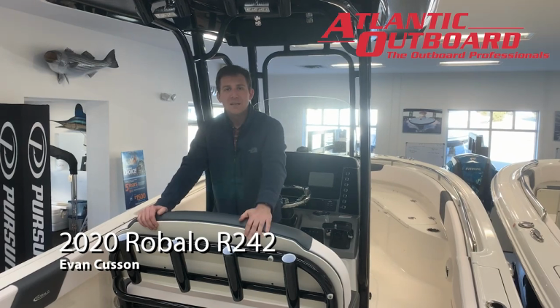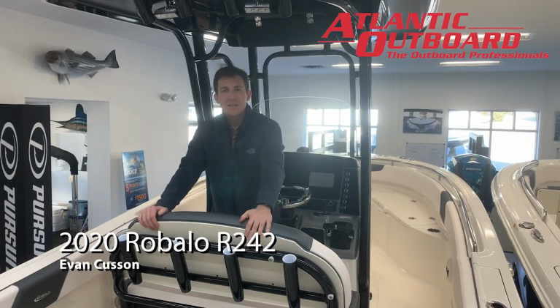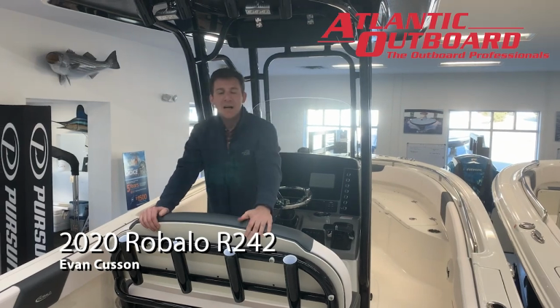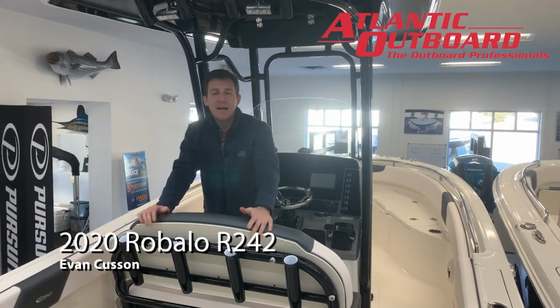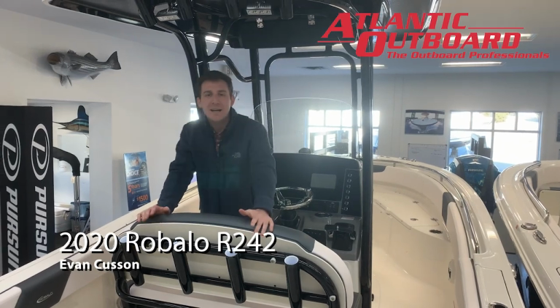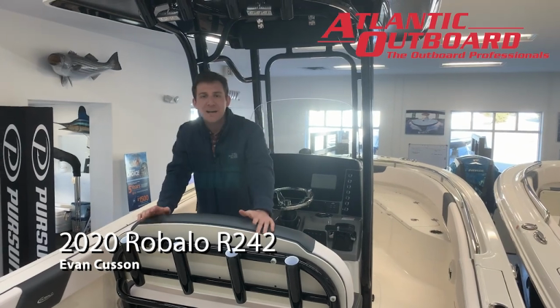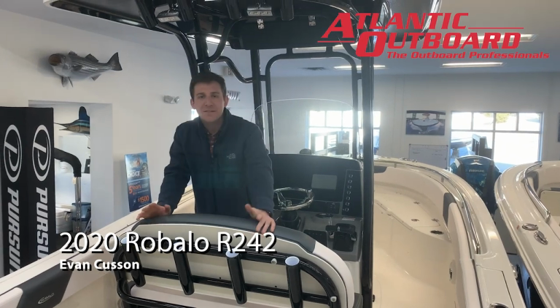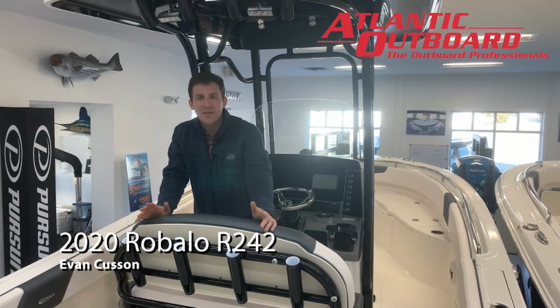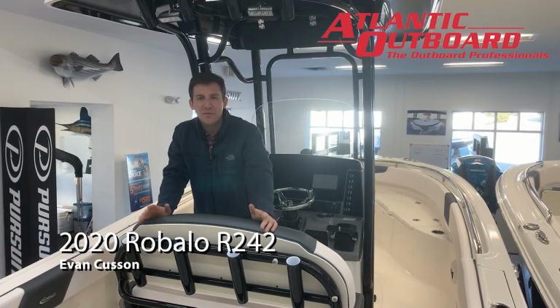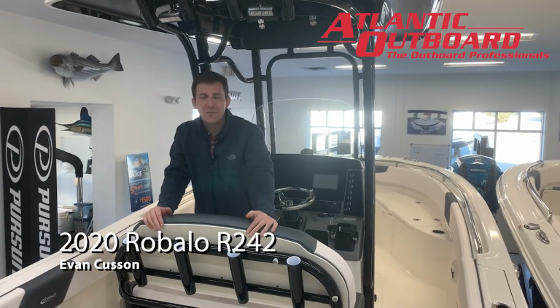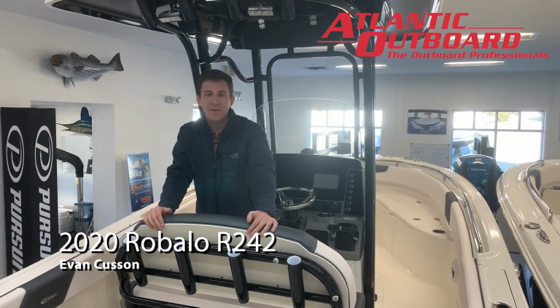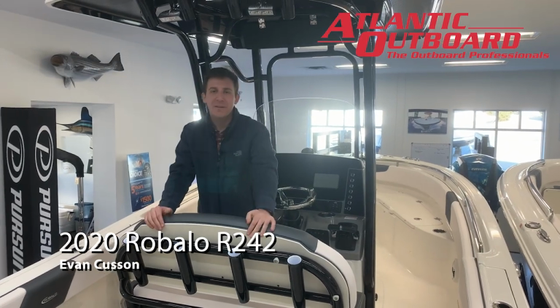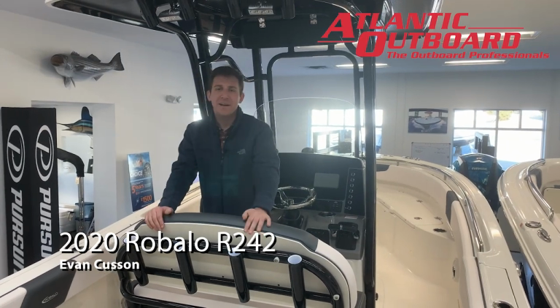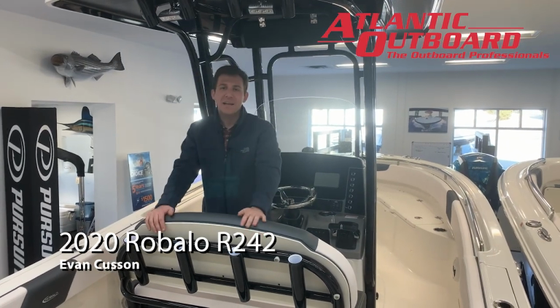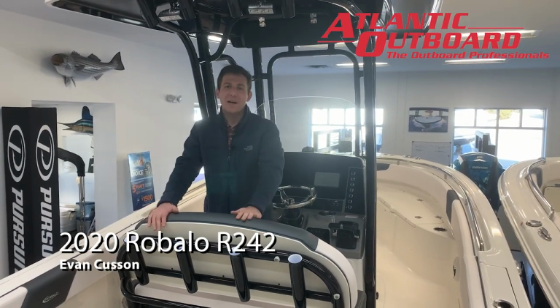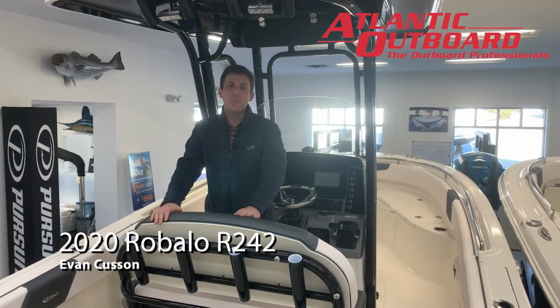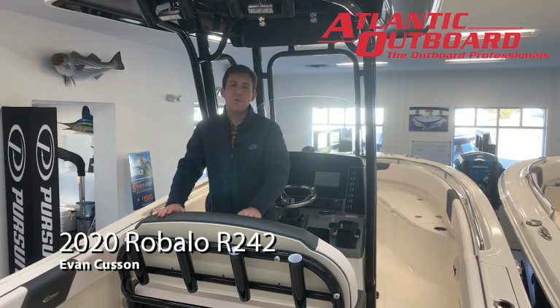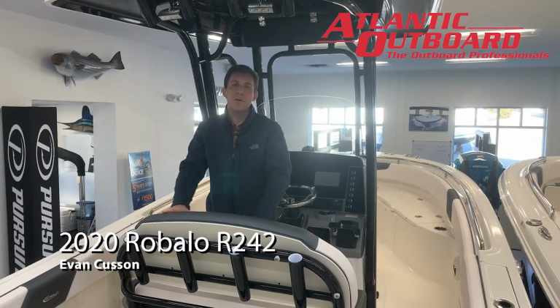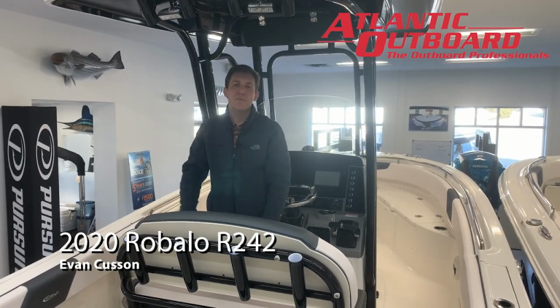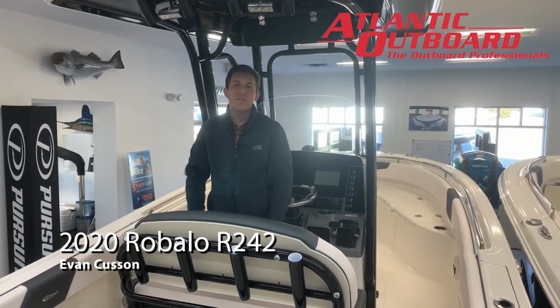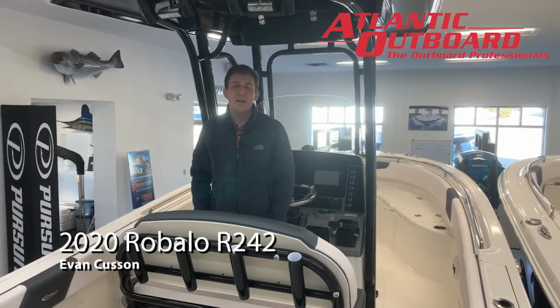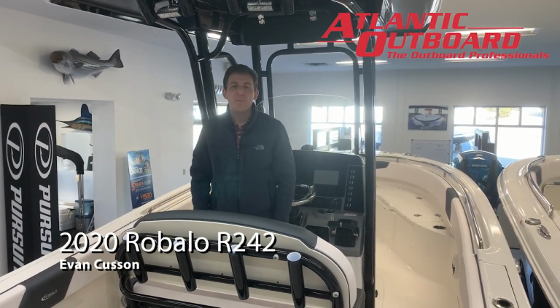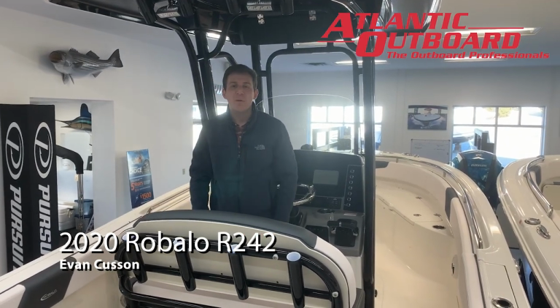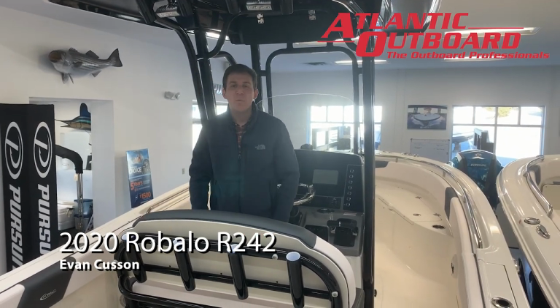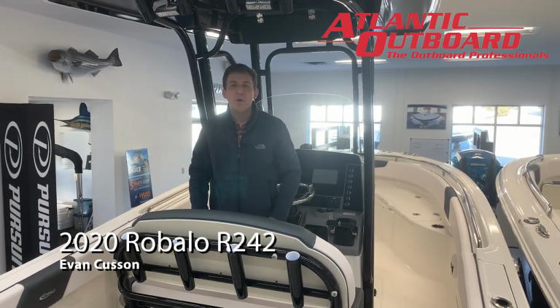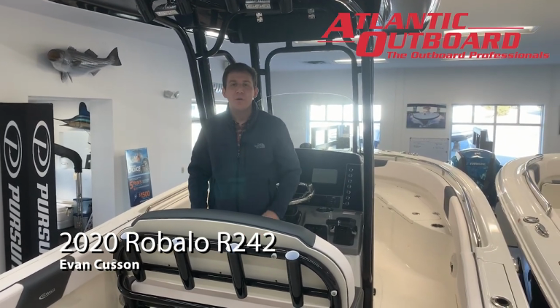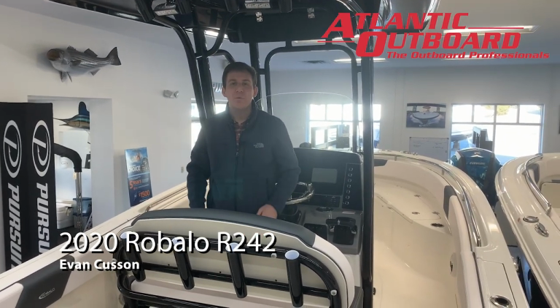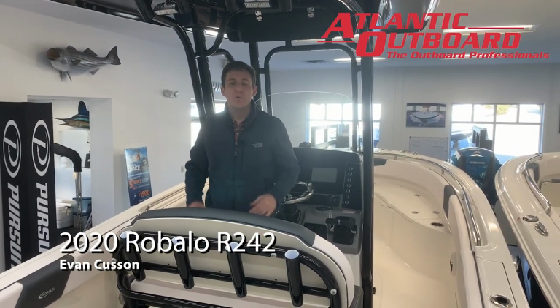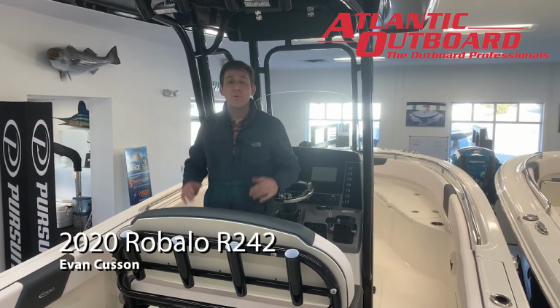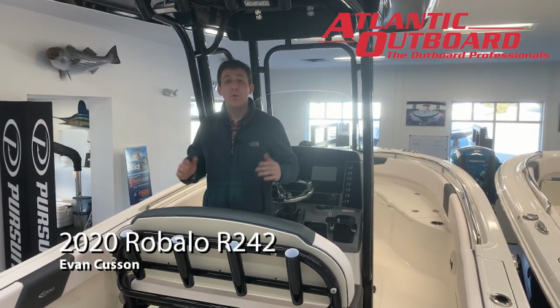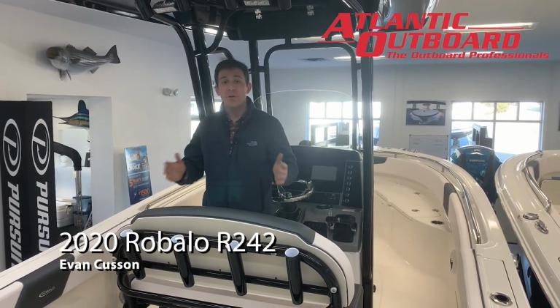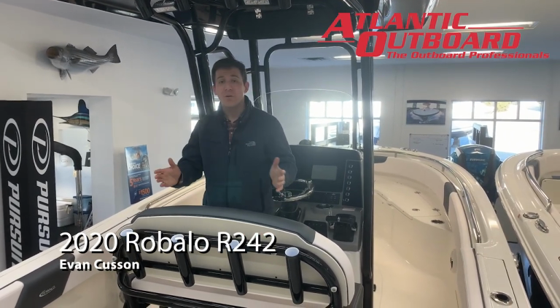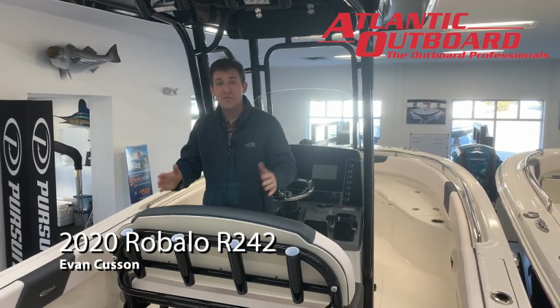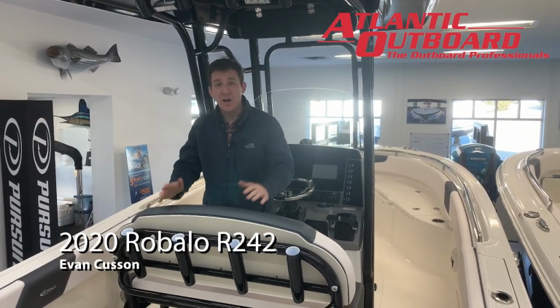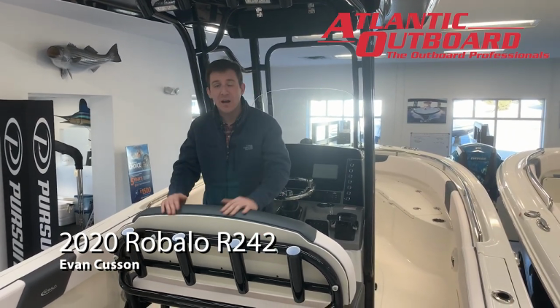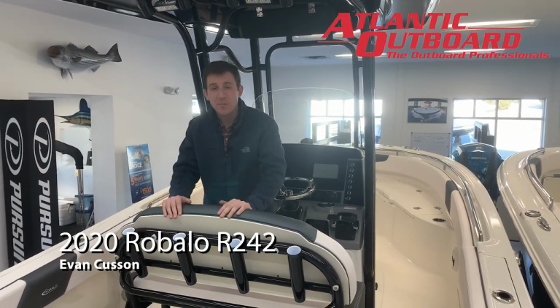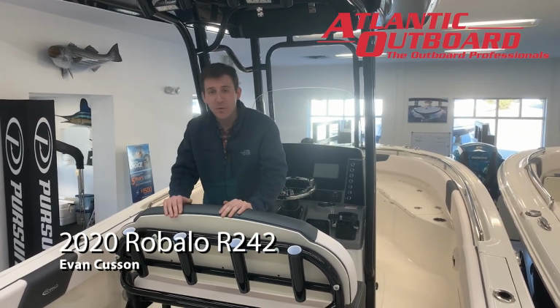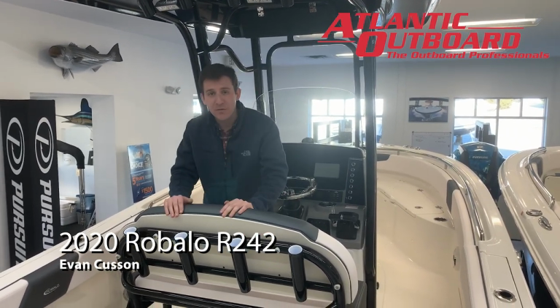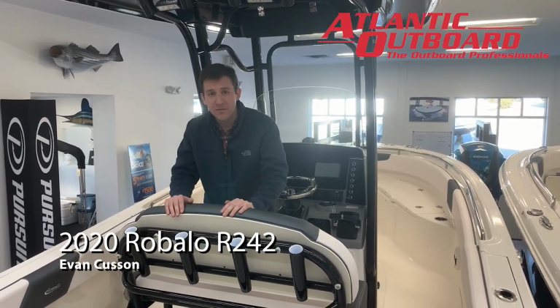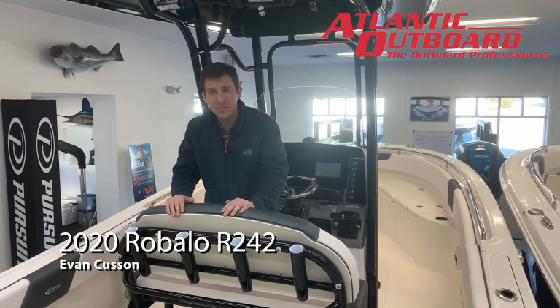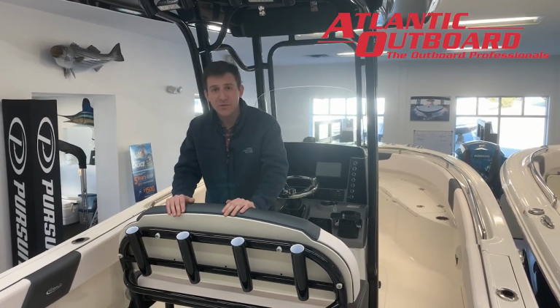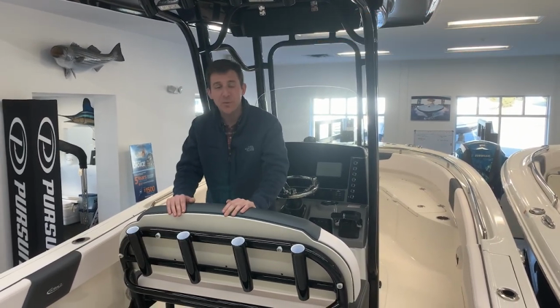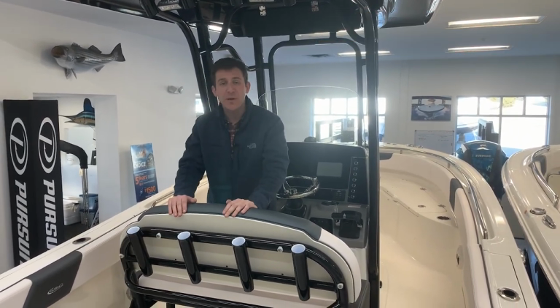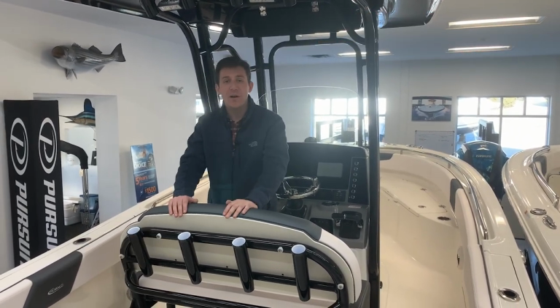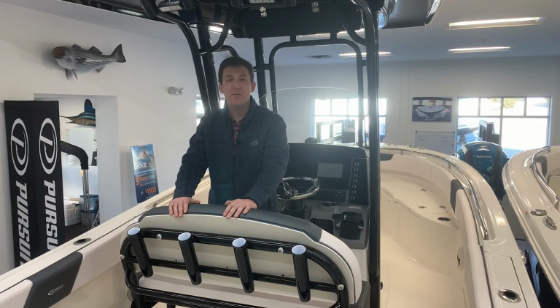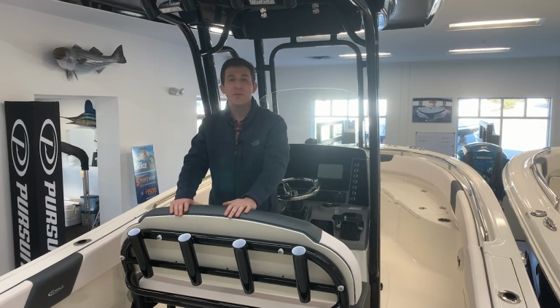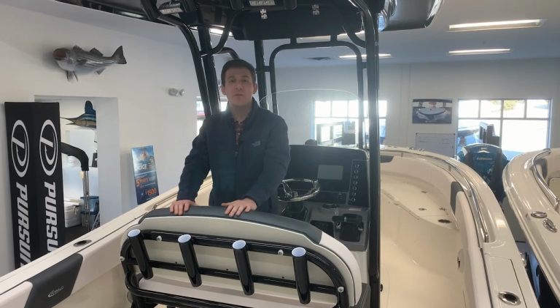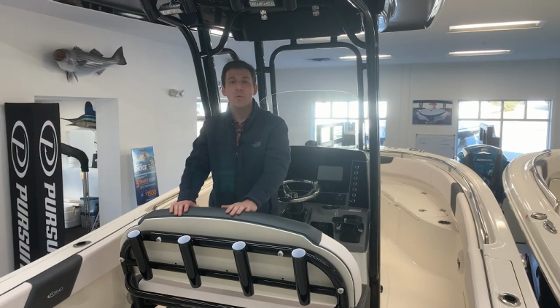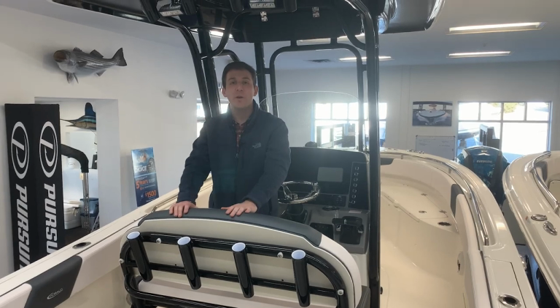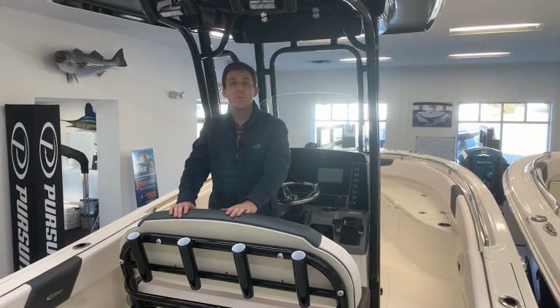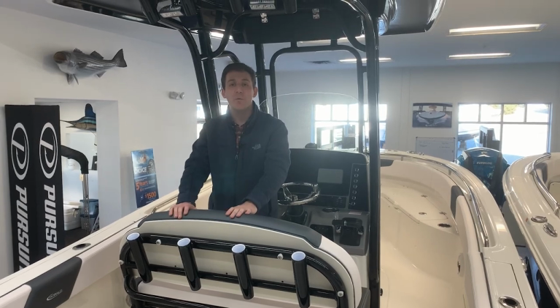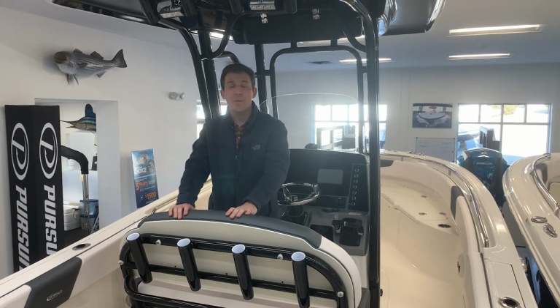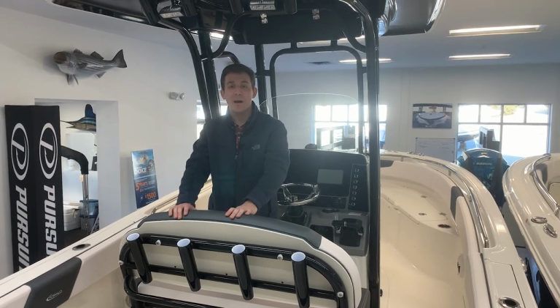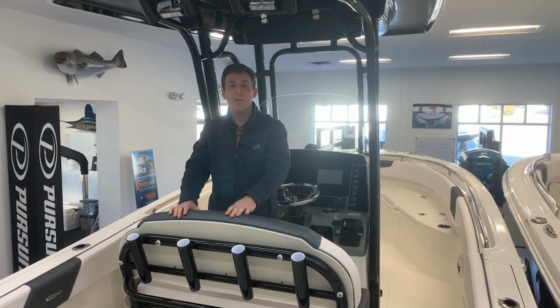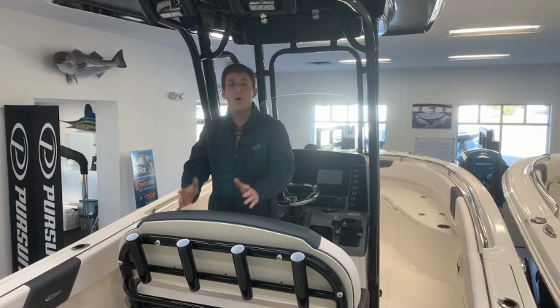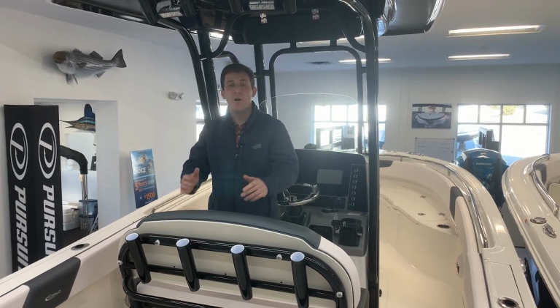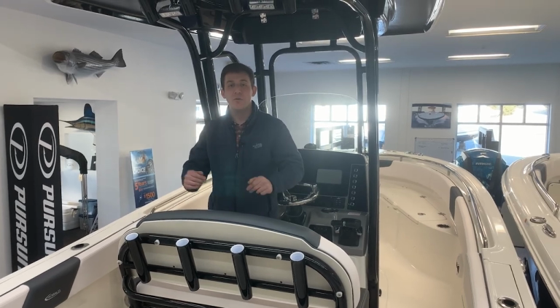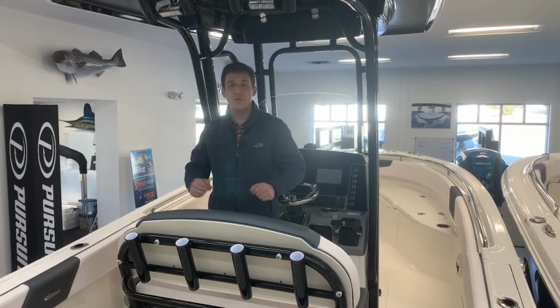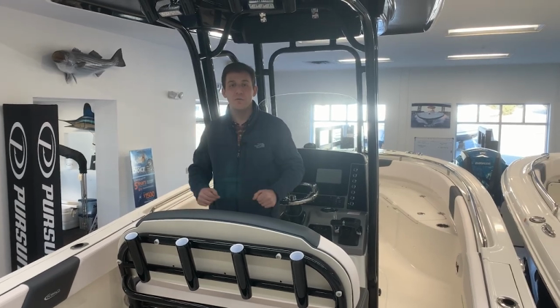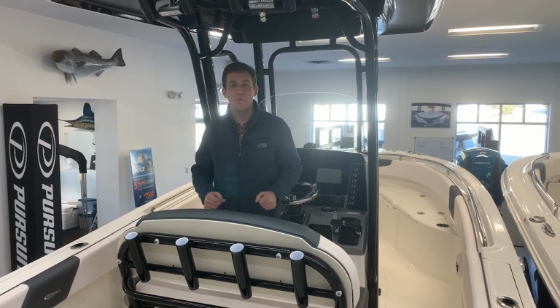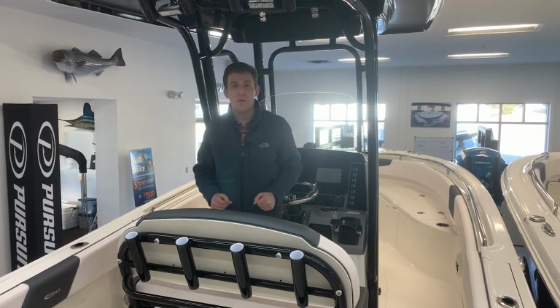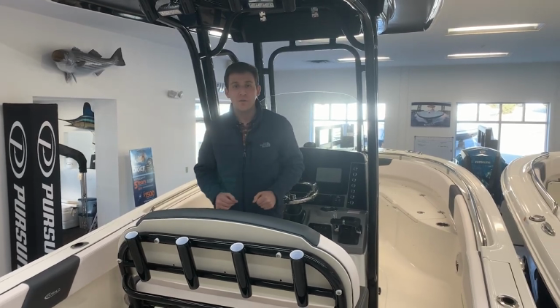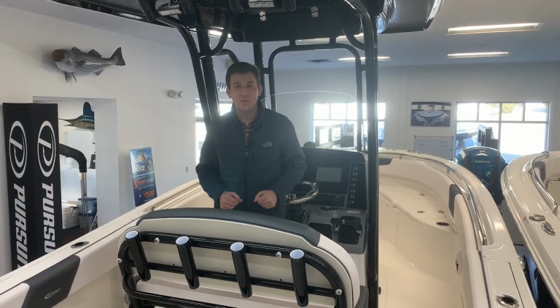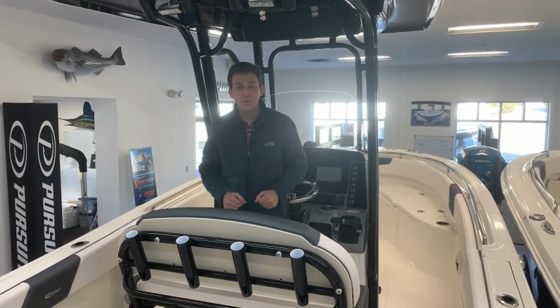Hi guys, Evan from Atlantic Outboard here. Today I'm going to walk you through one of our stock boats. It's a 2020 Rabalo R242.